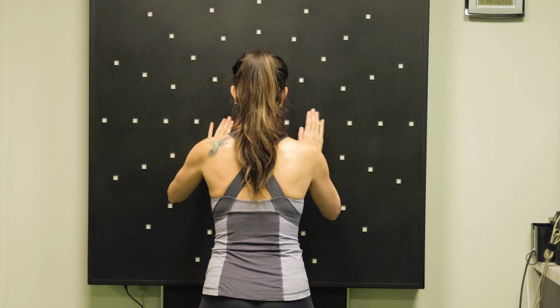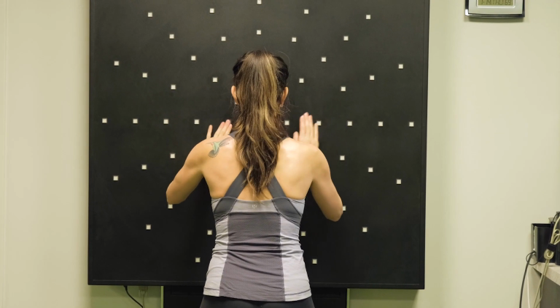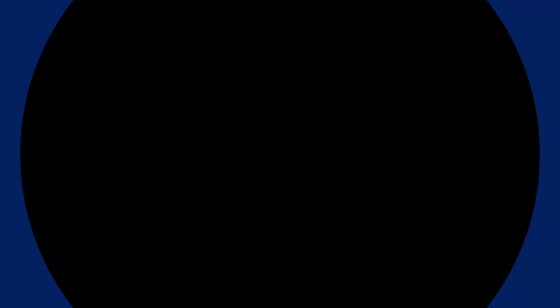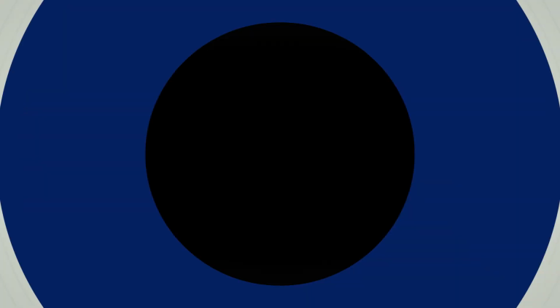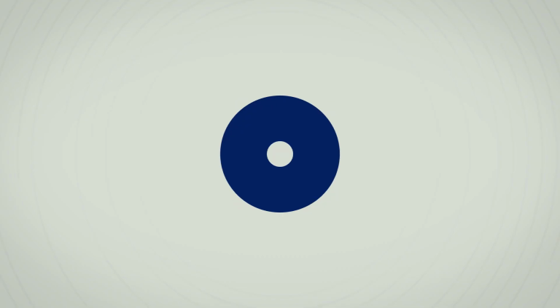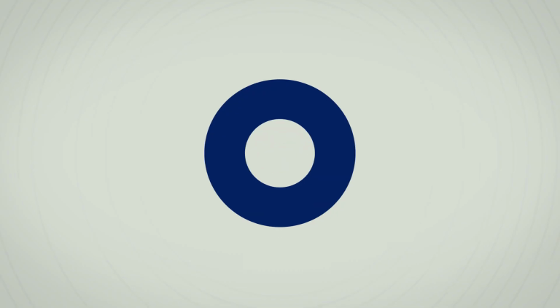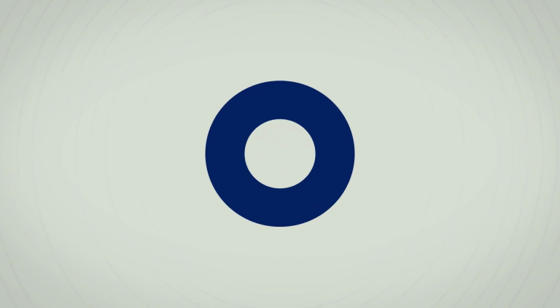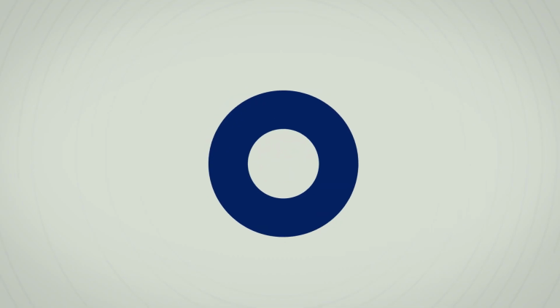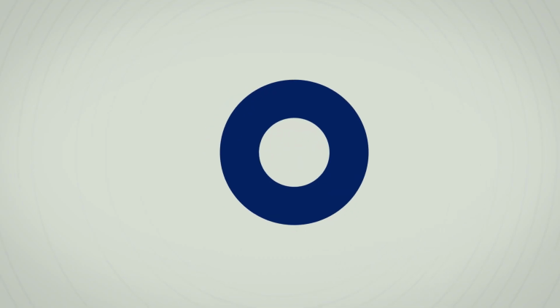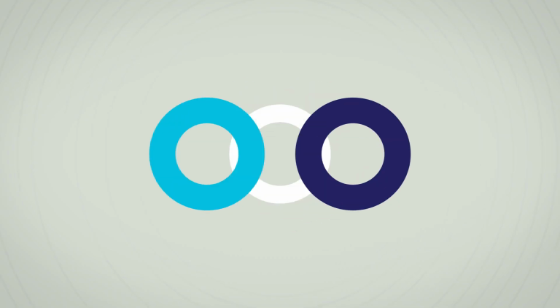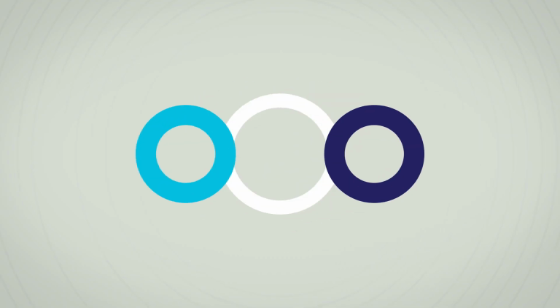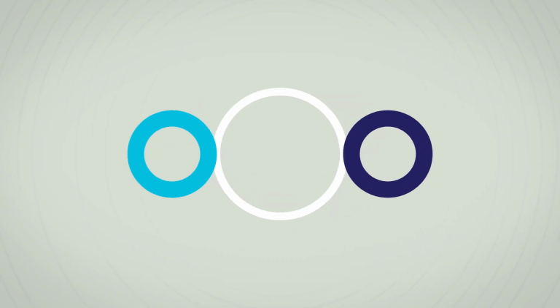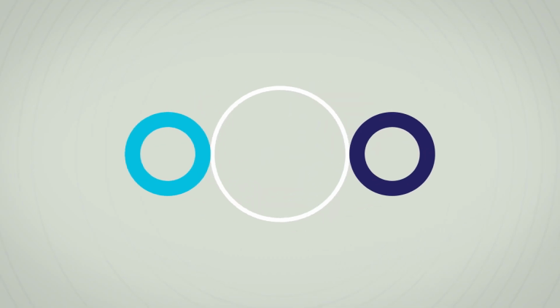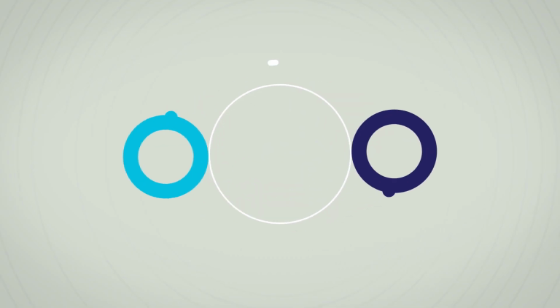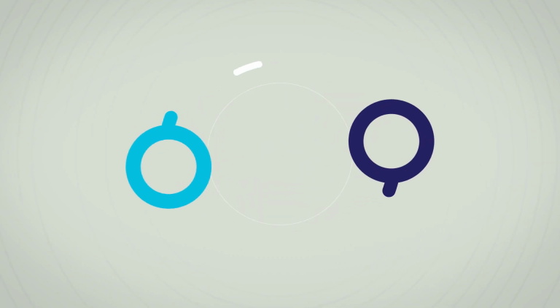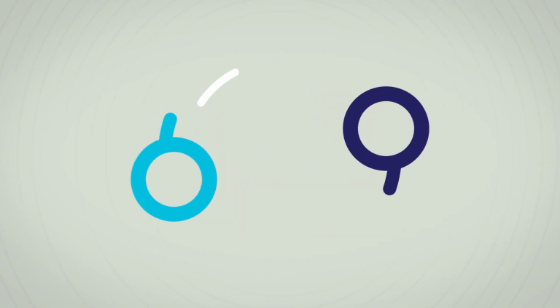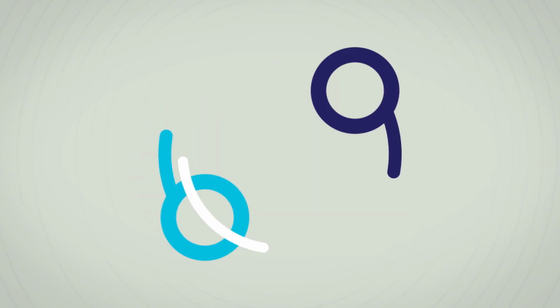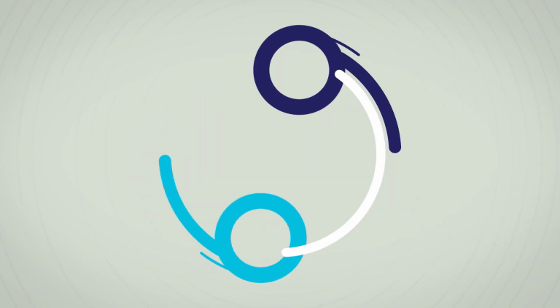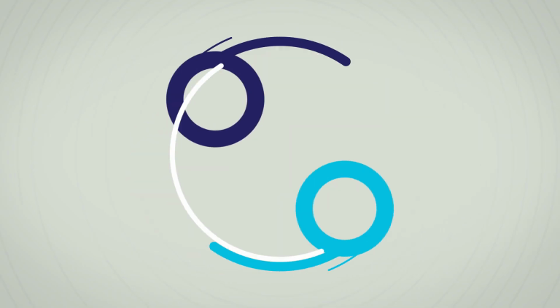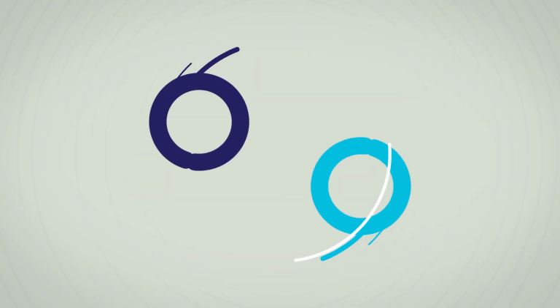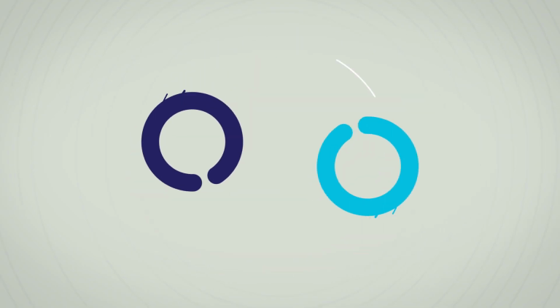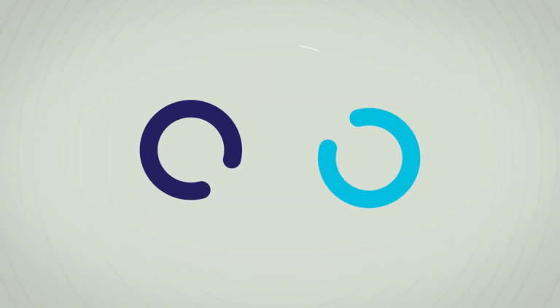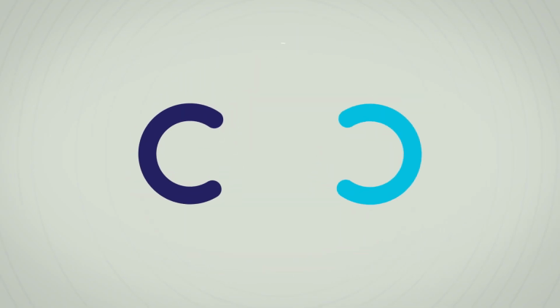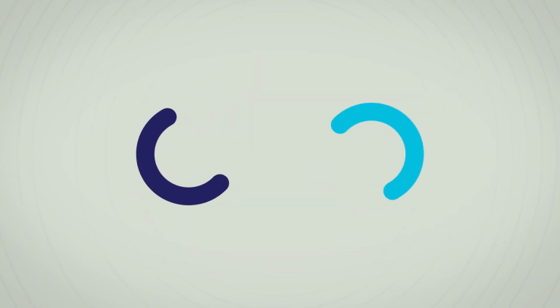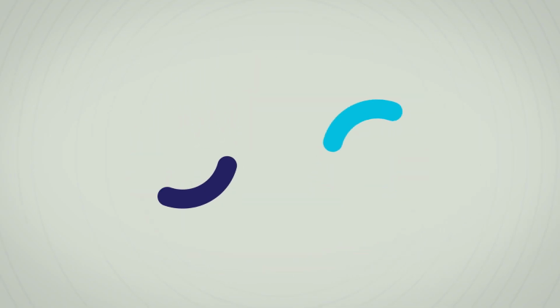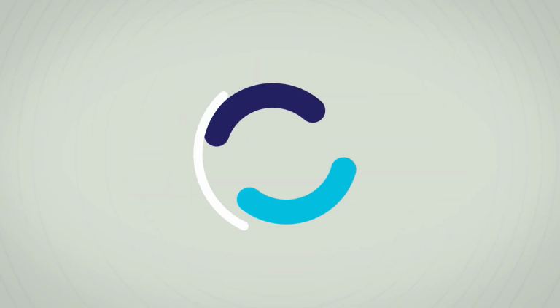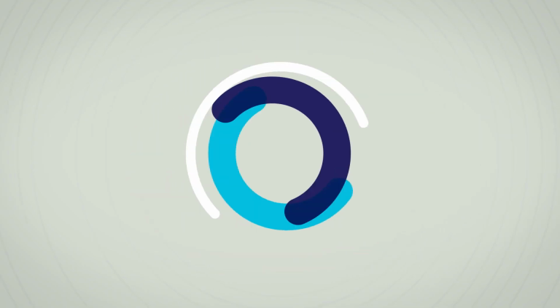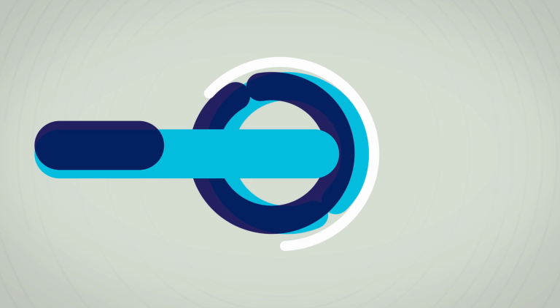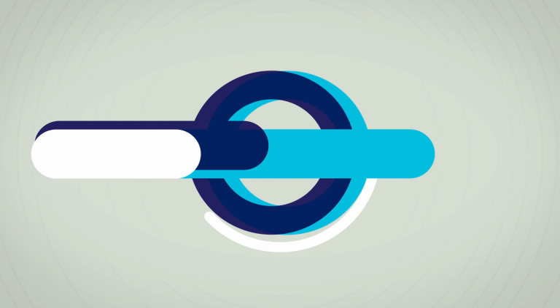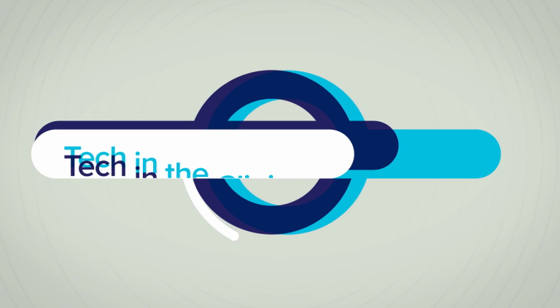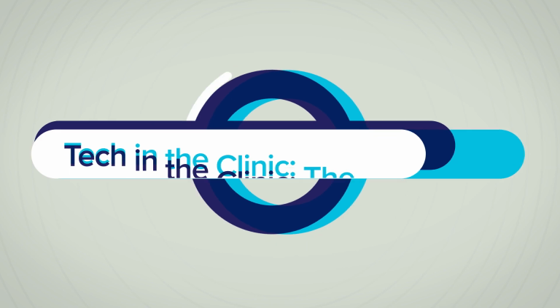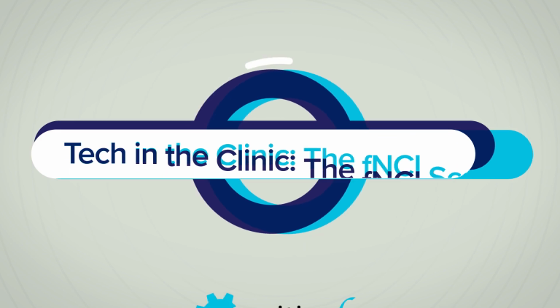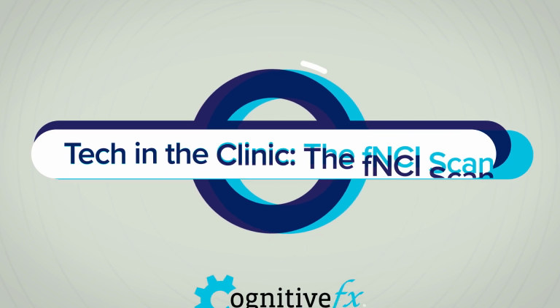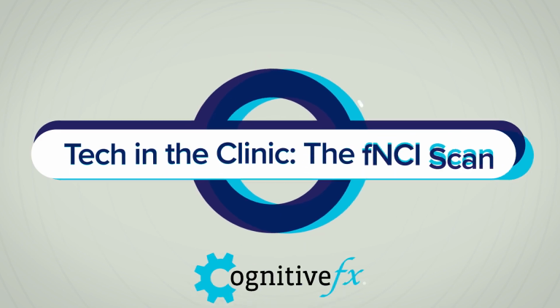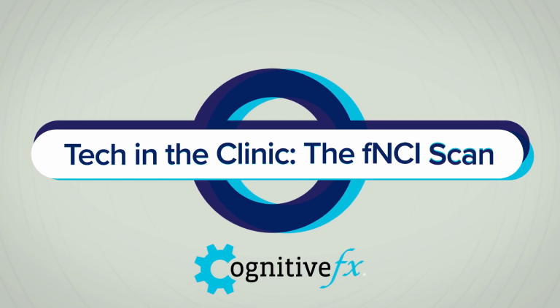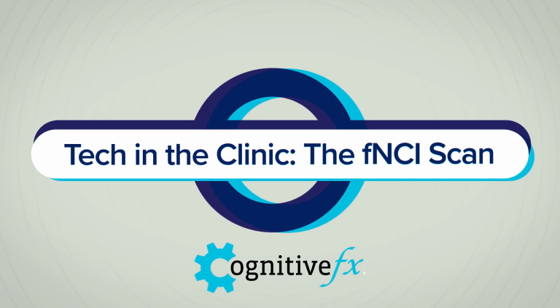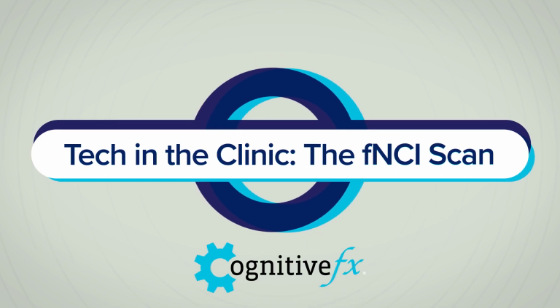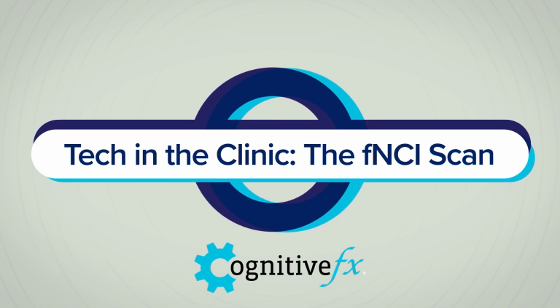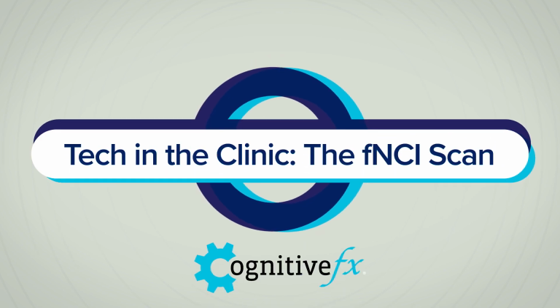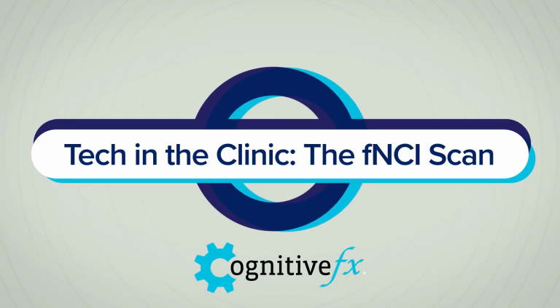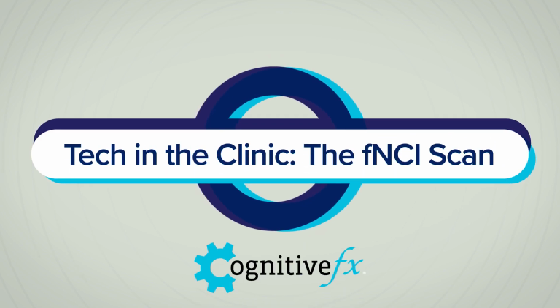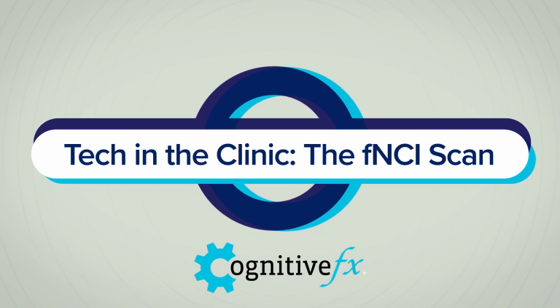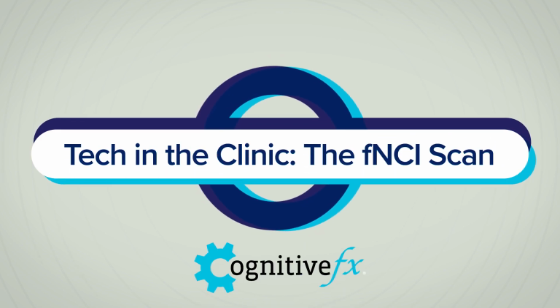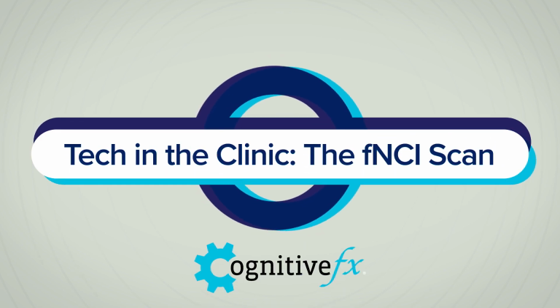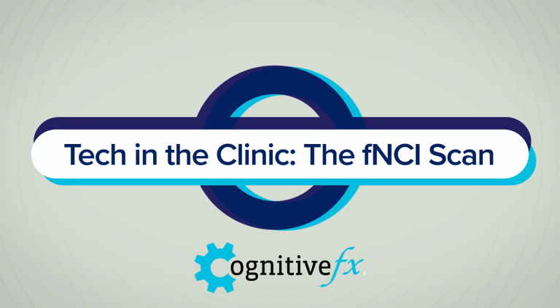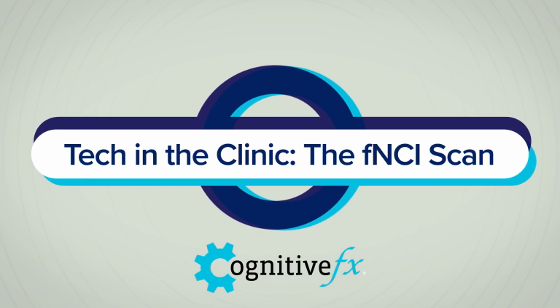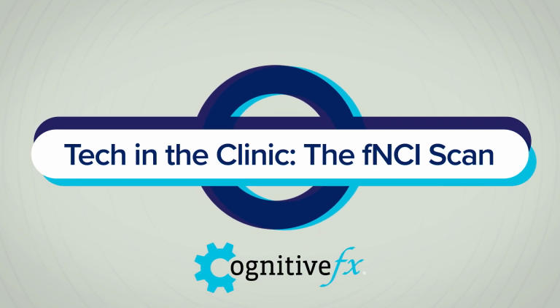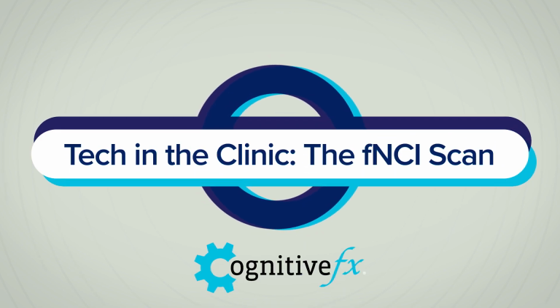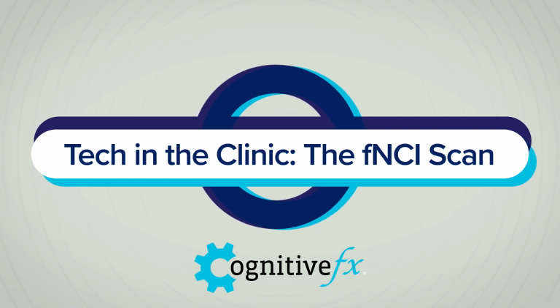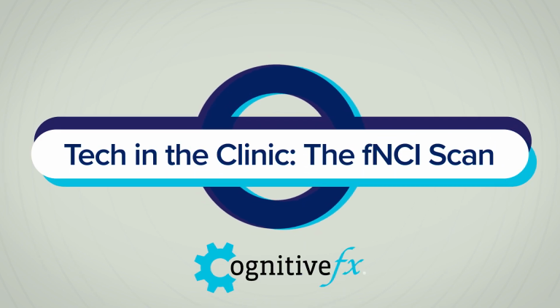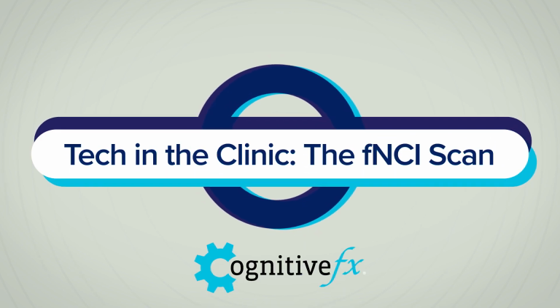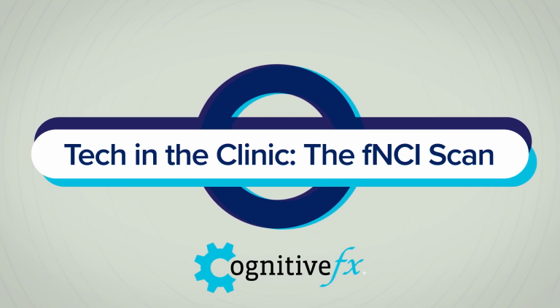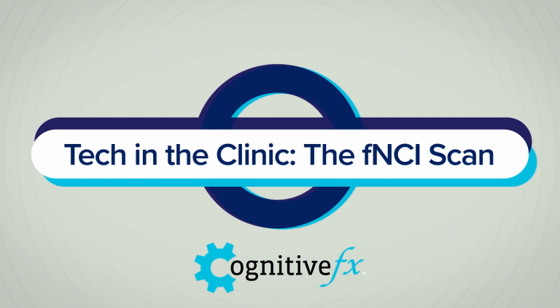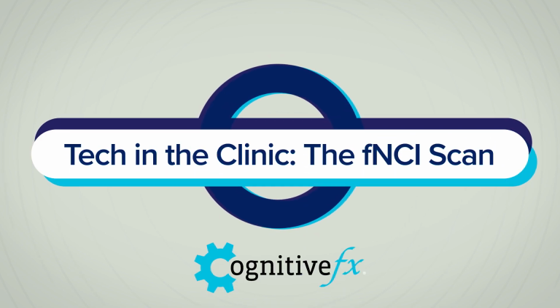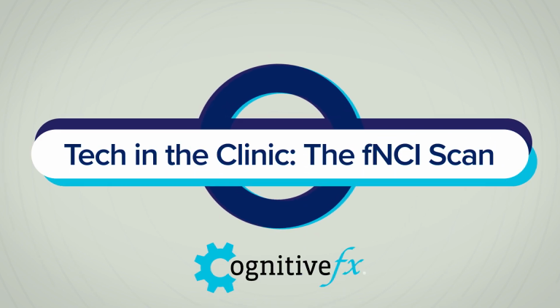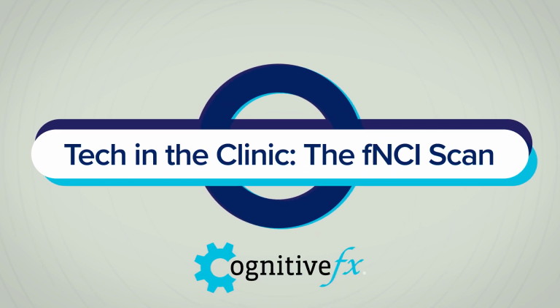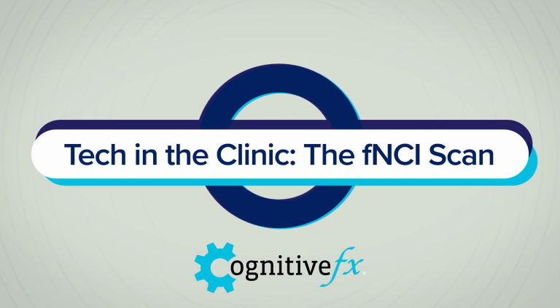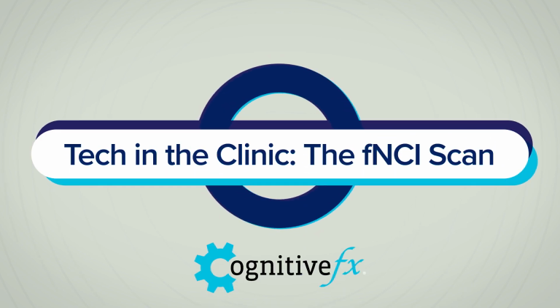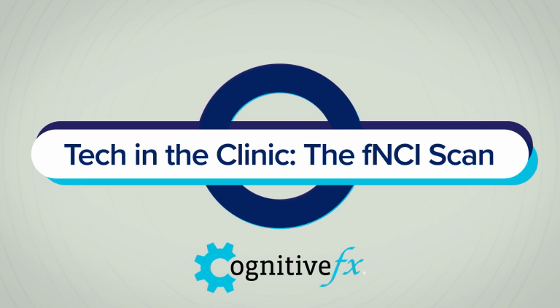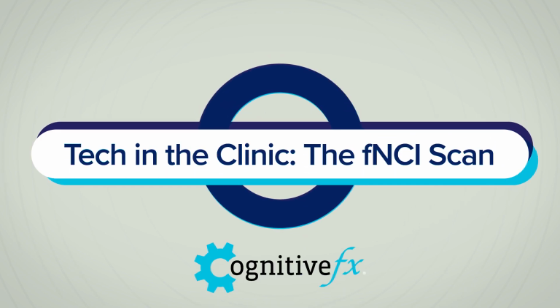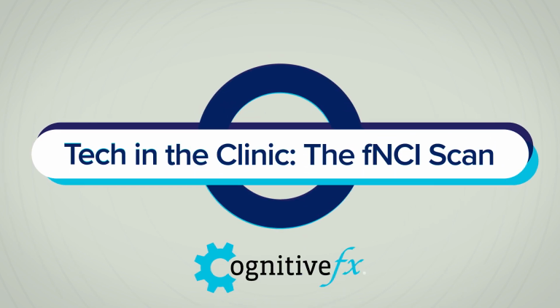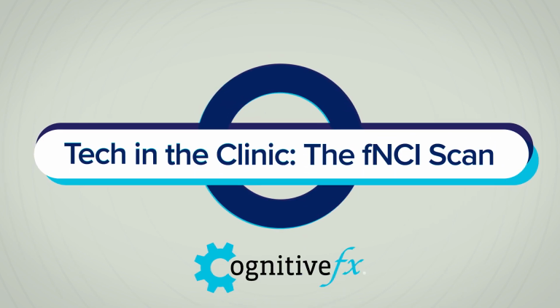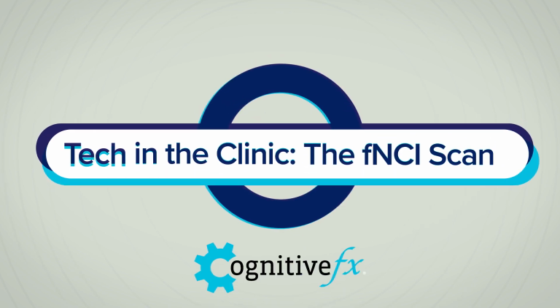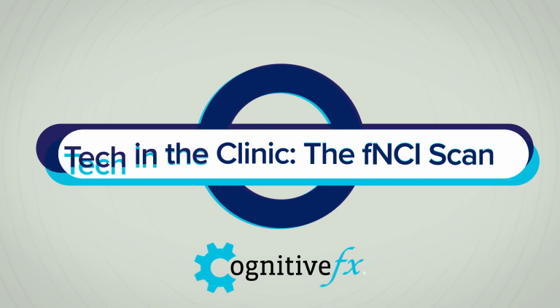The piece of technology we are spotlighting today is the use of our specialized fMRI brain scan called FNCI.